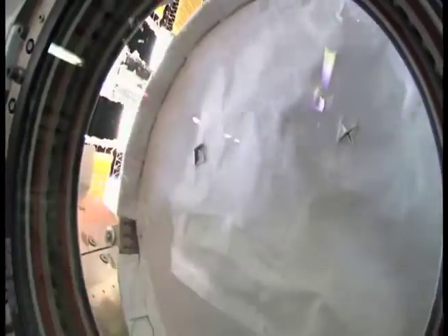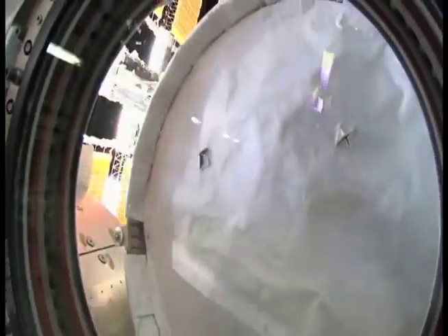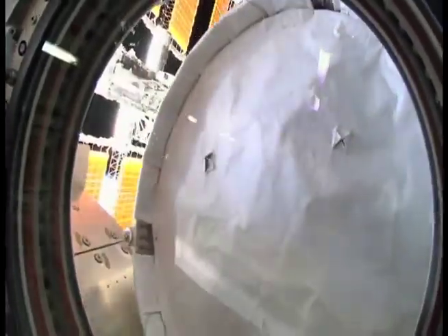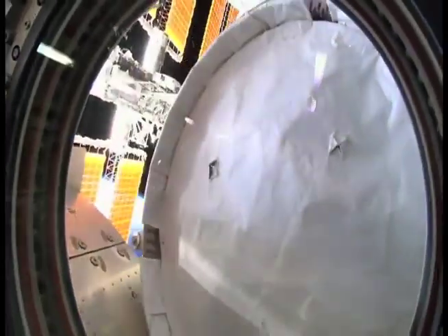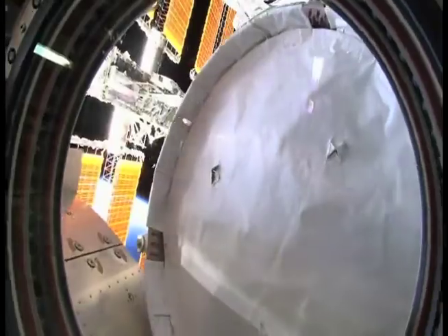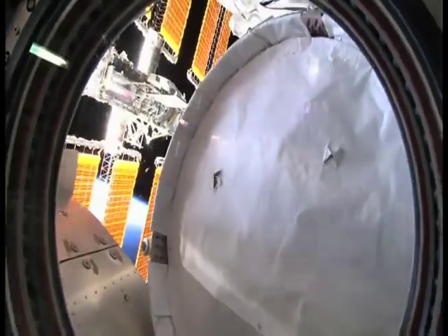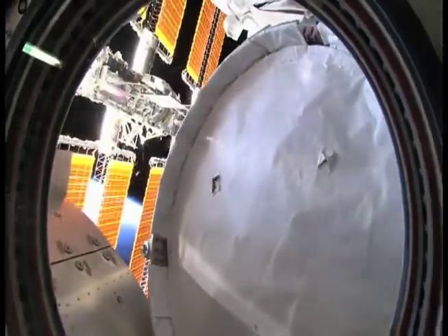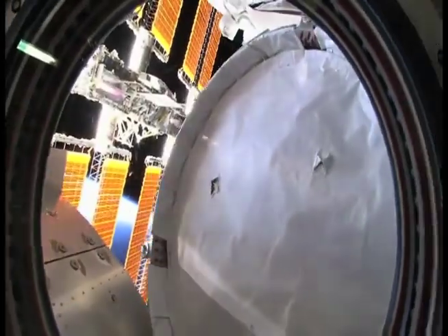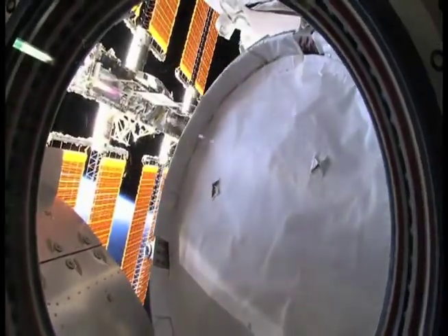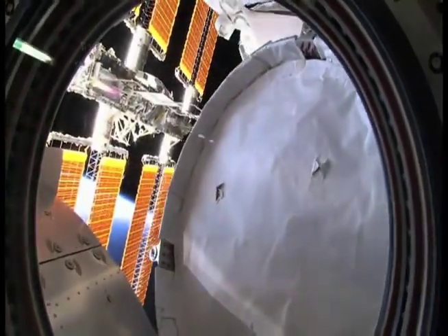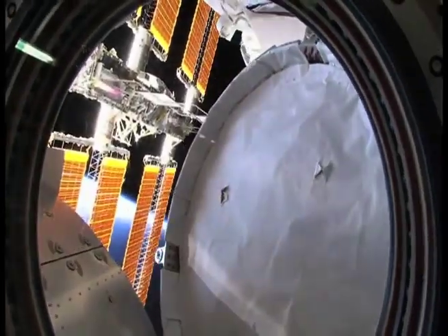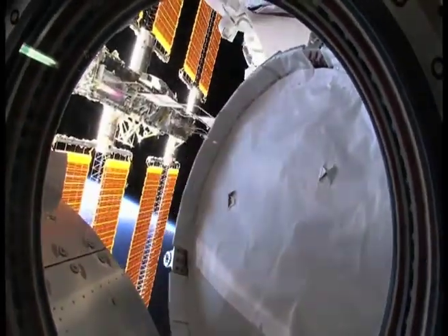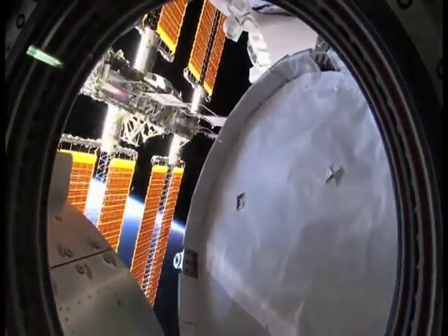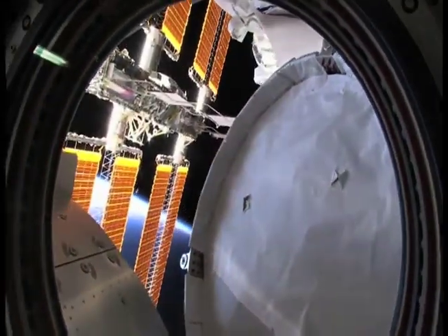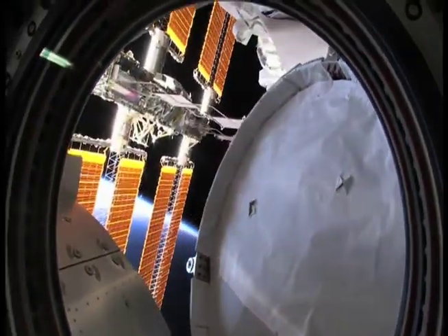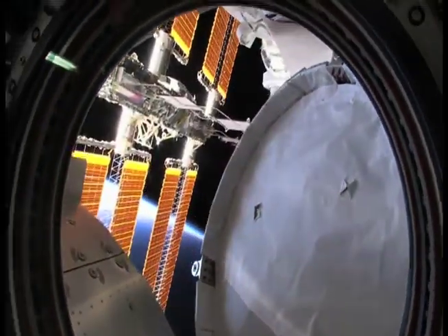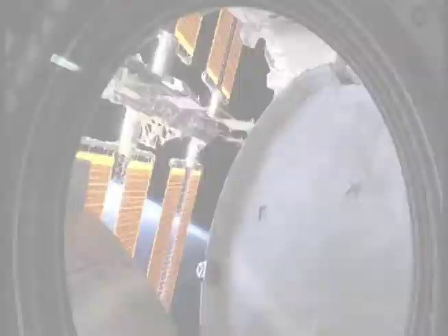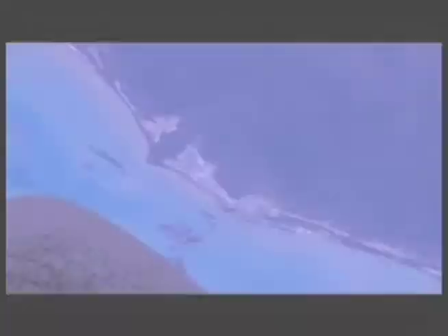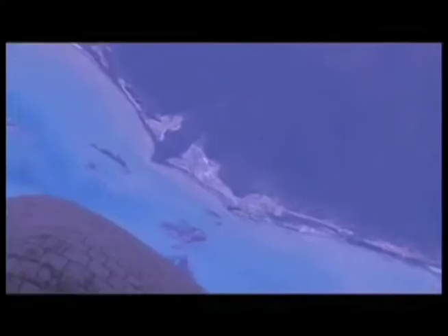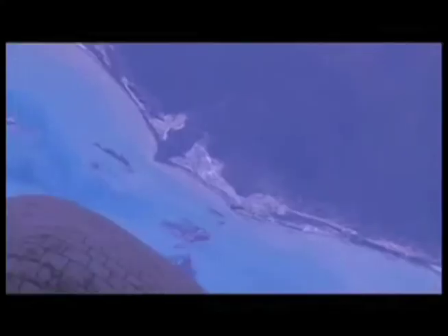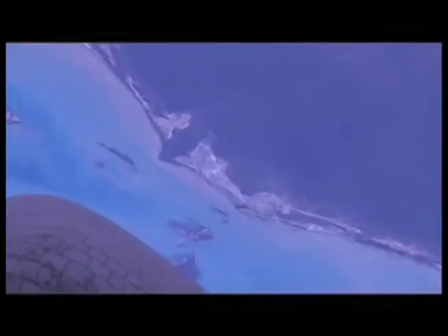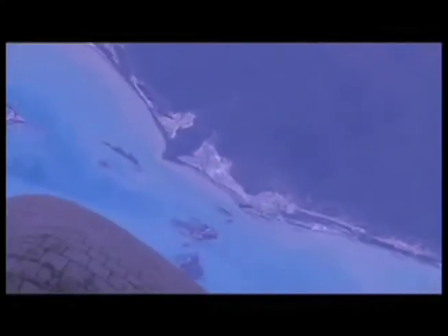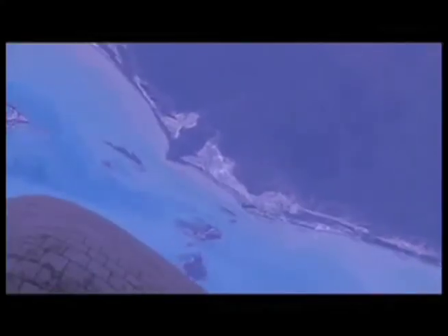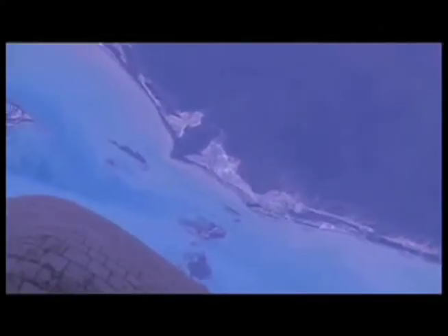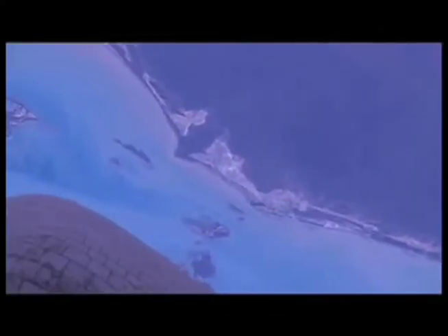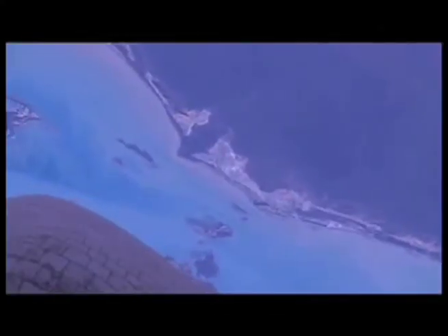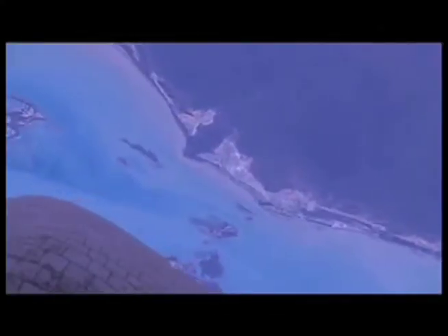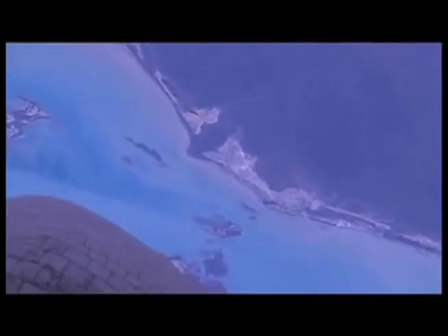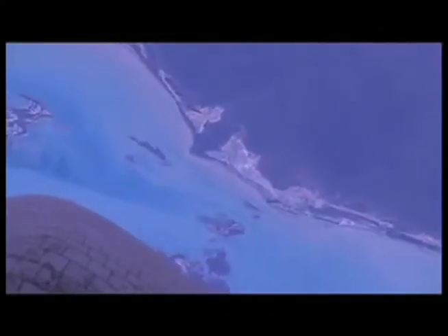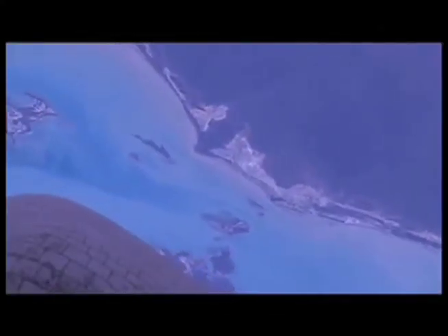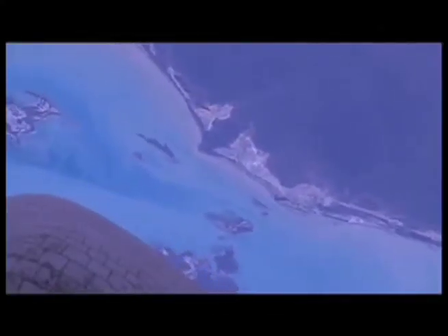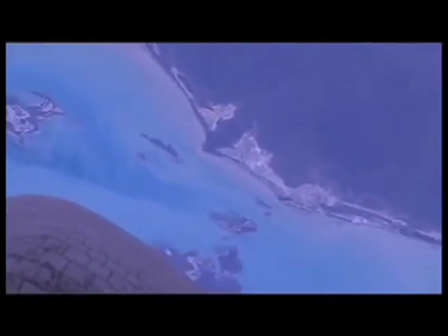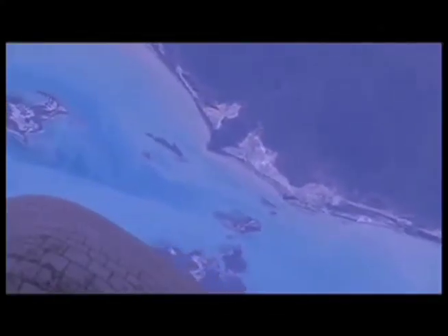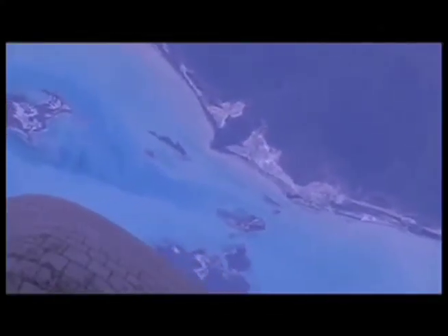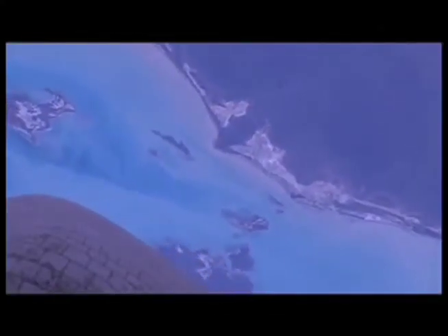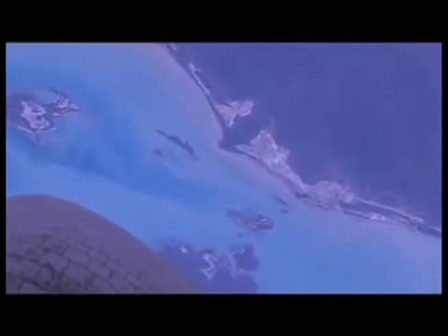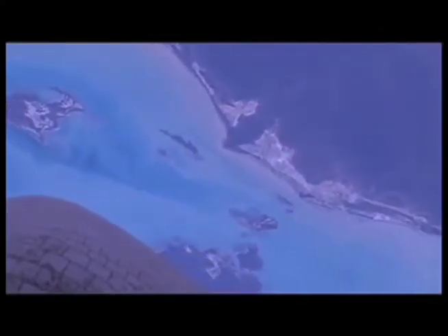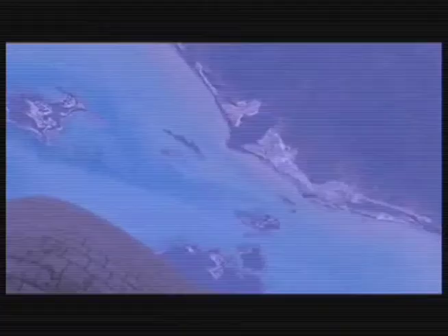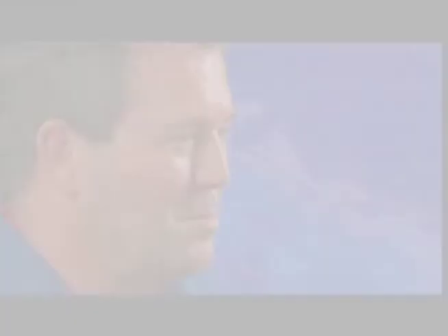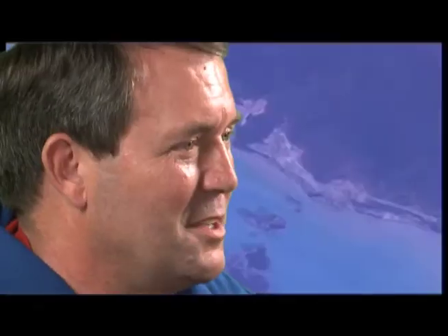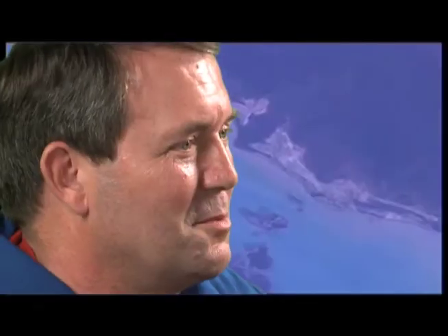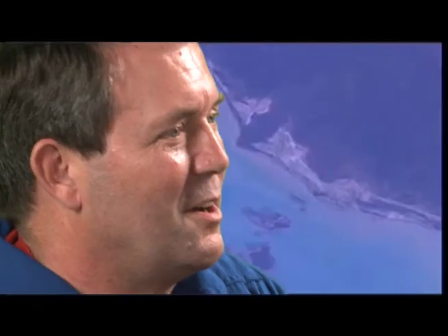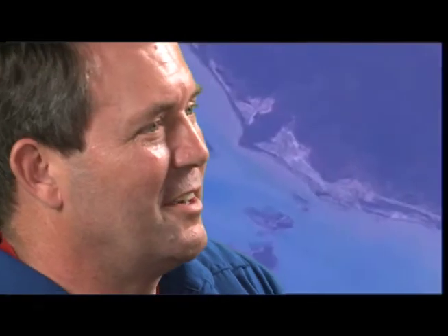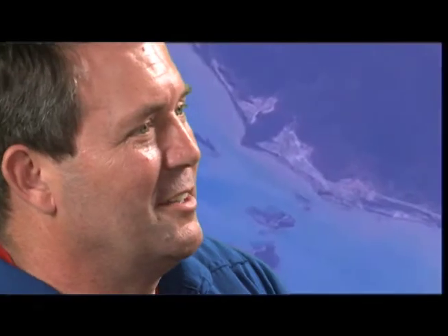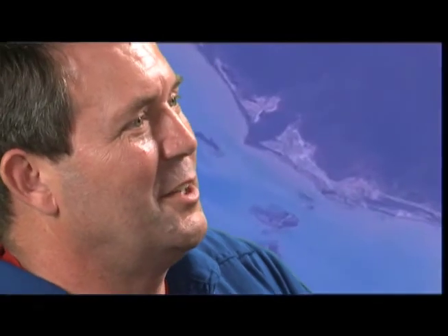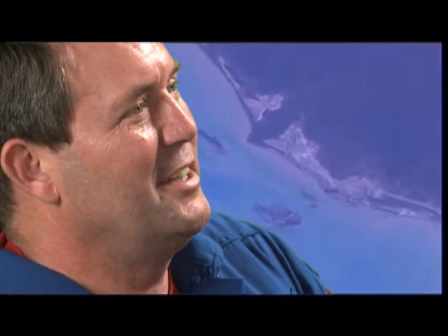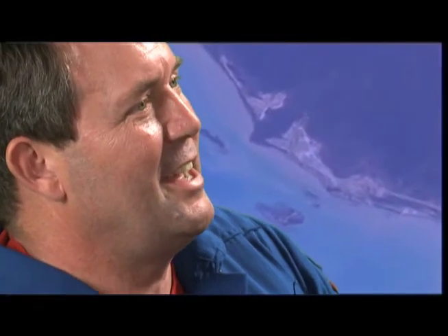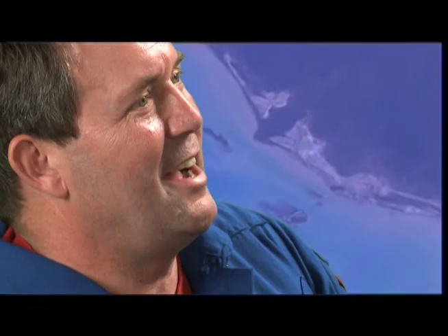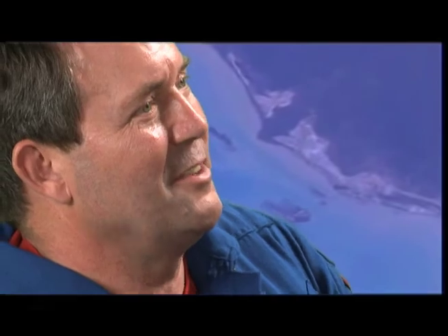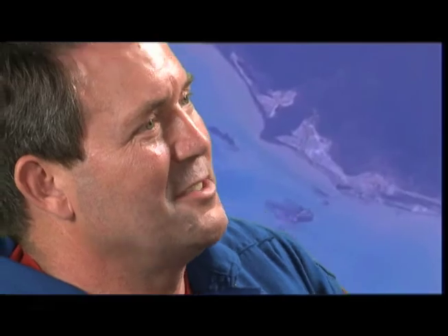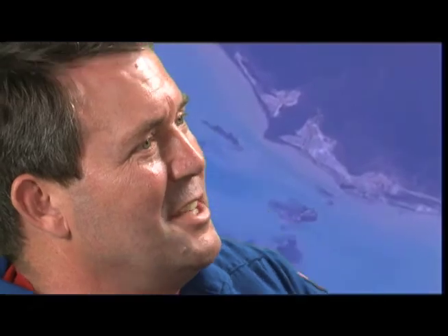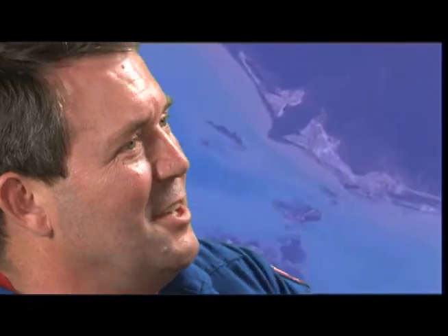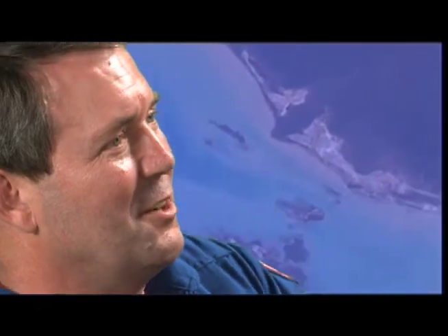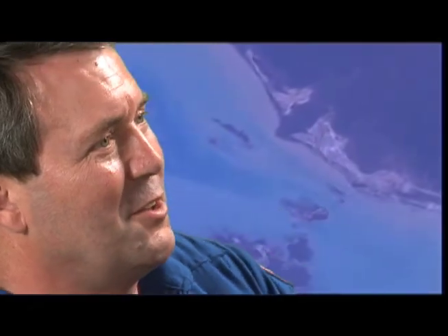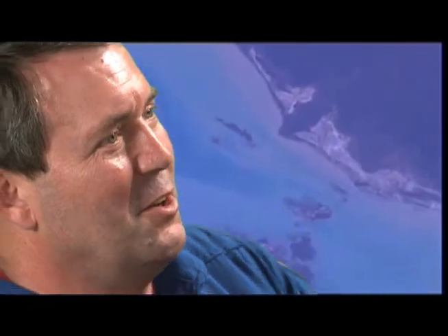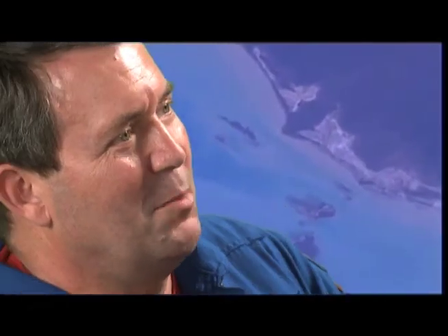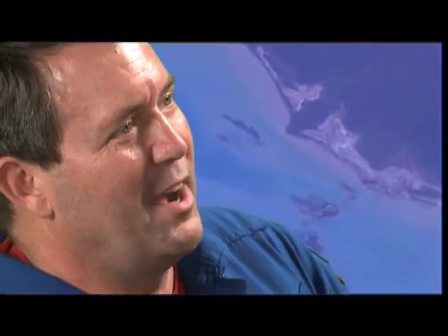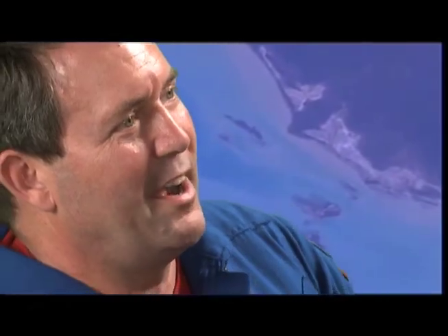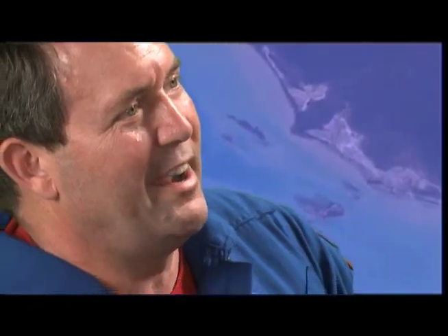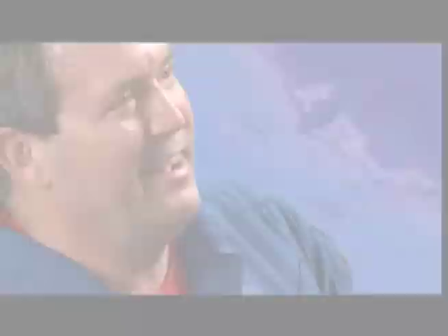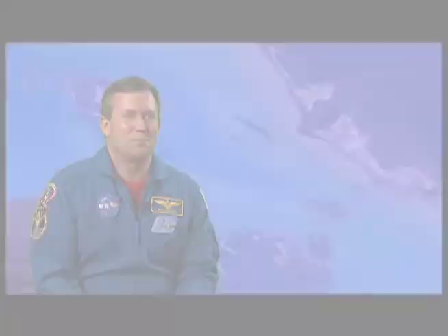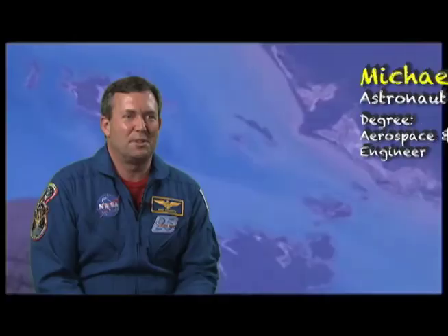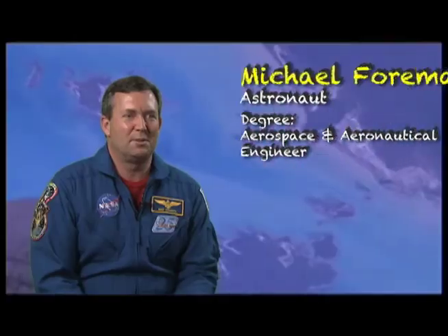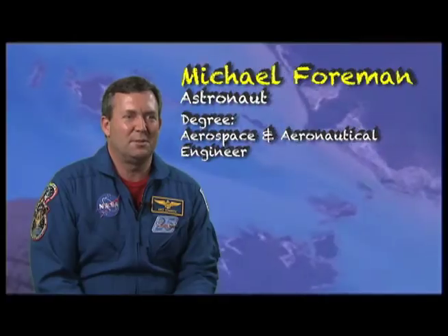One of the most vivid memories I have is the first time I ever came out of the airlock on my first spacewalk and looking down, seeing the Earth go by. It's pretty cool.